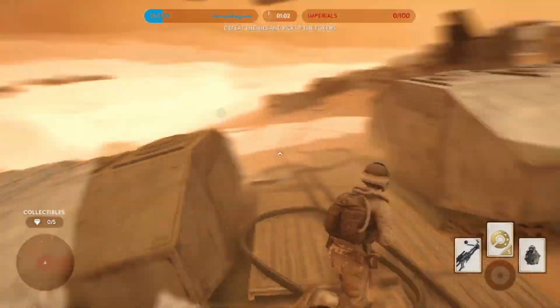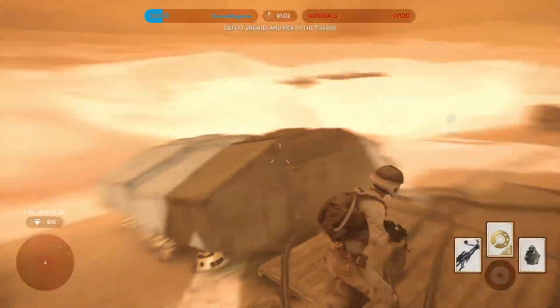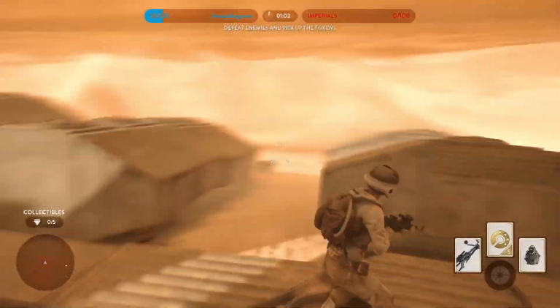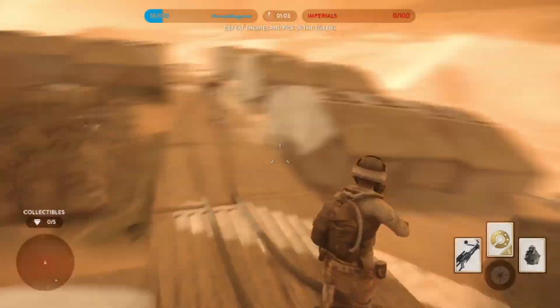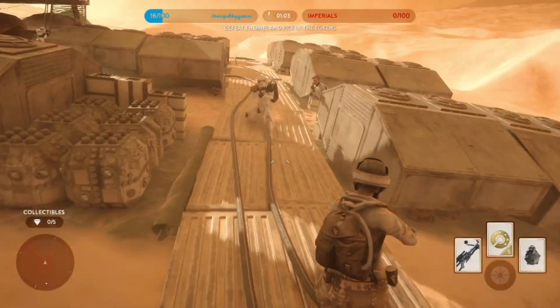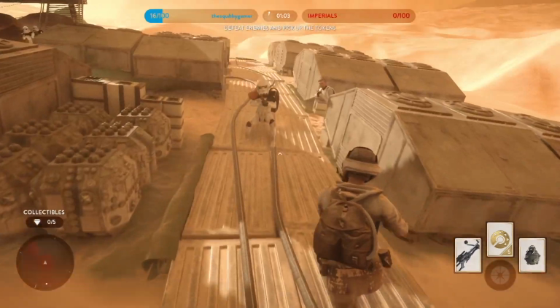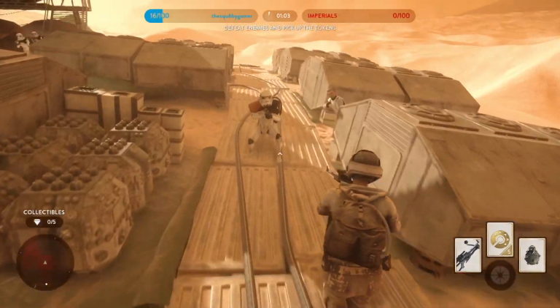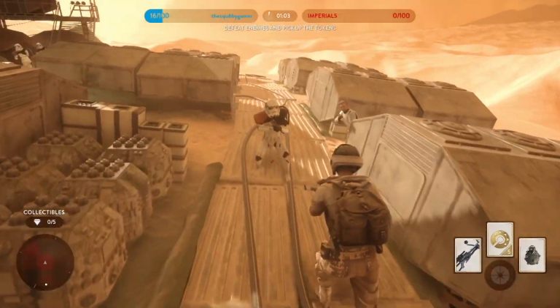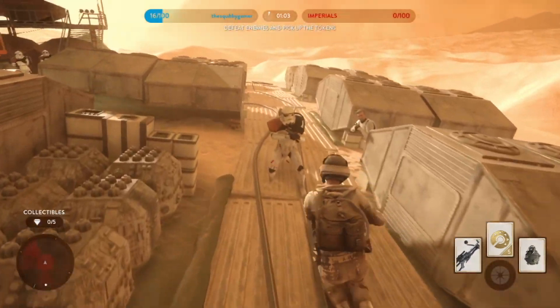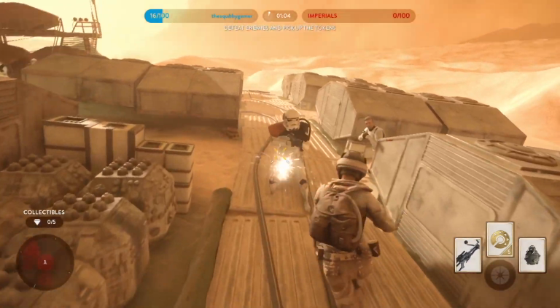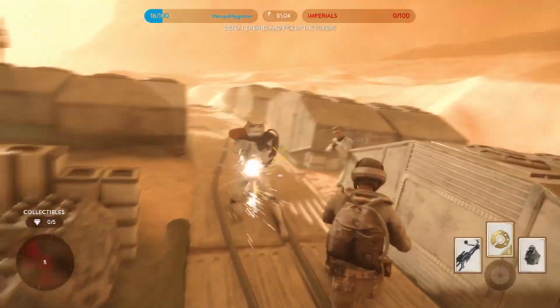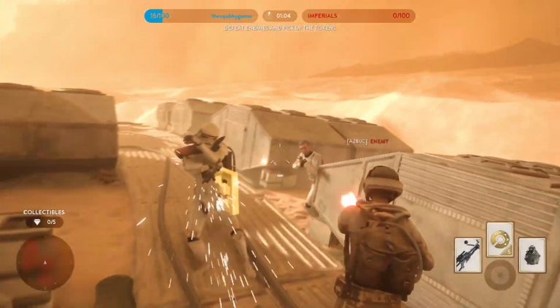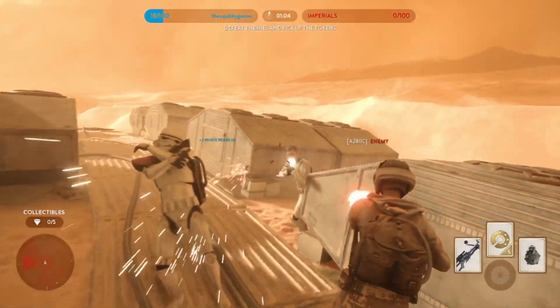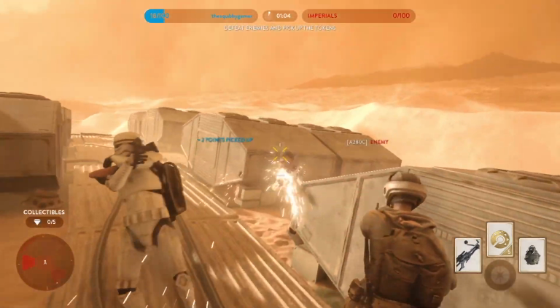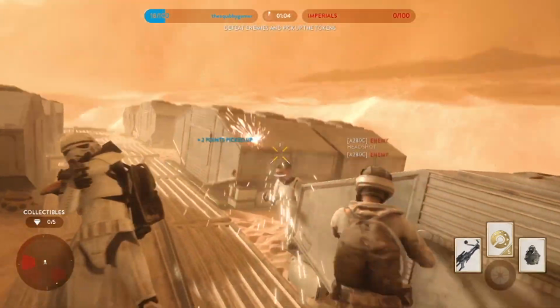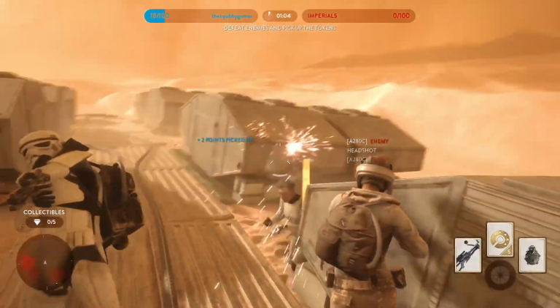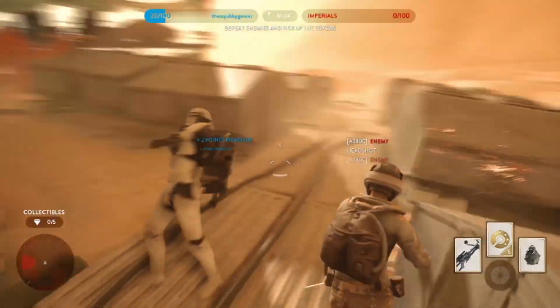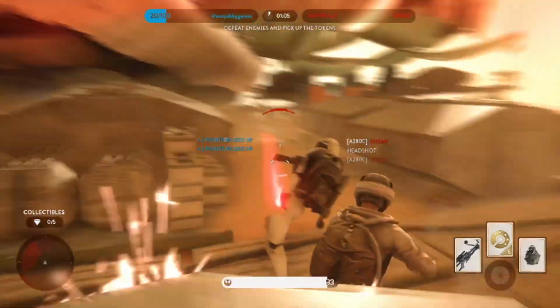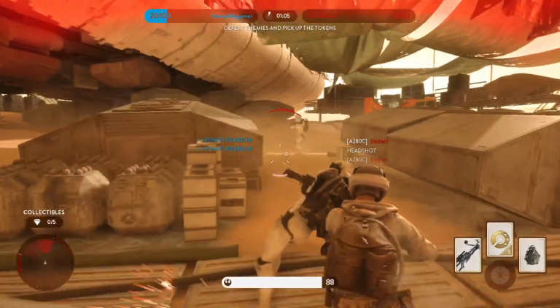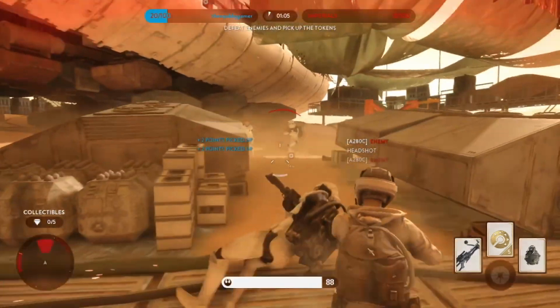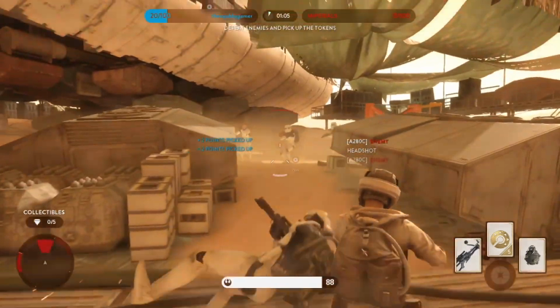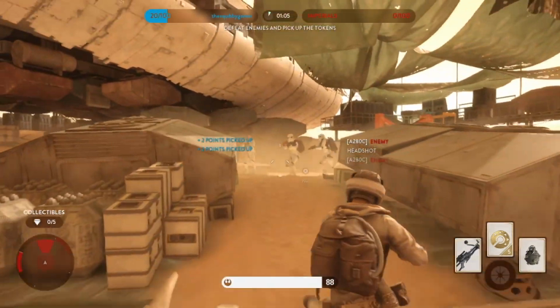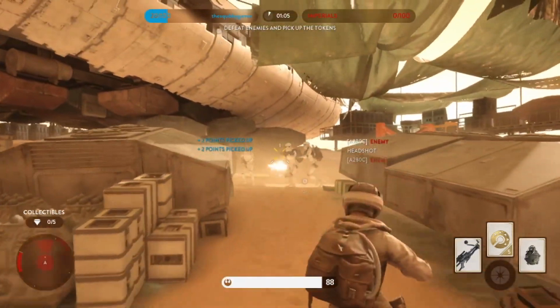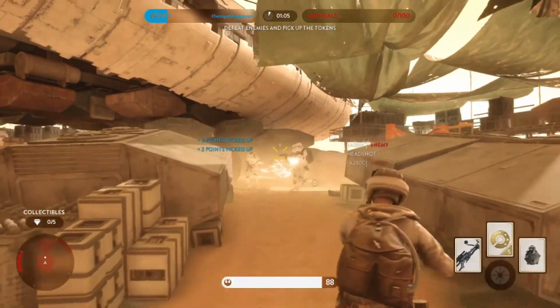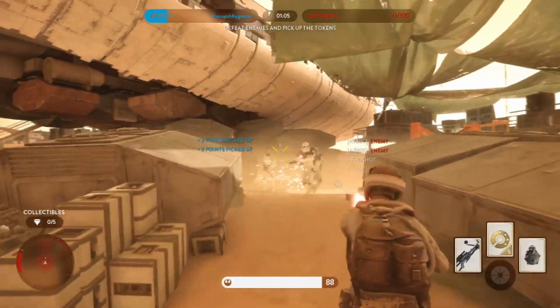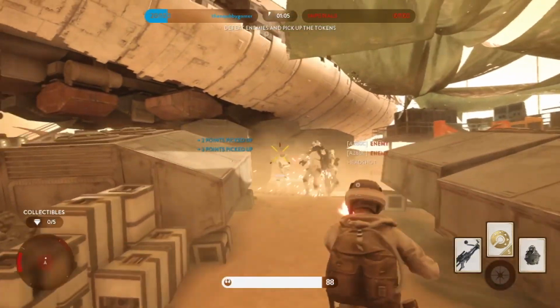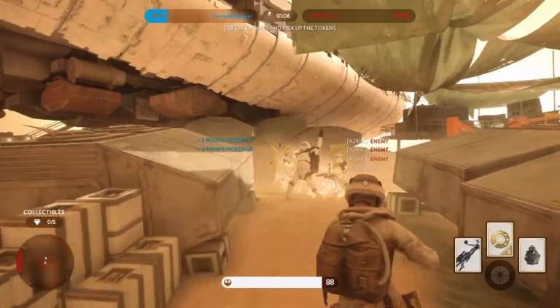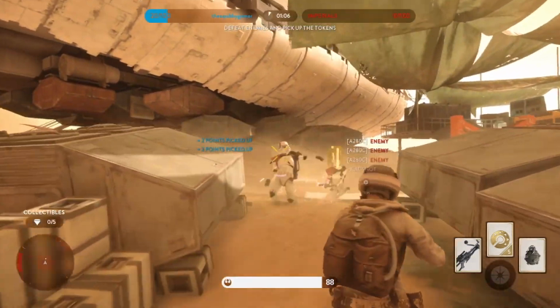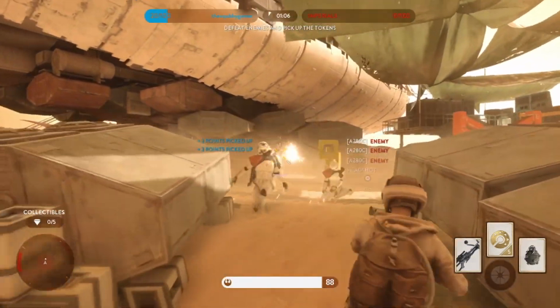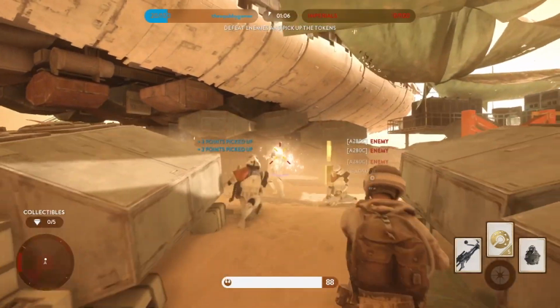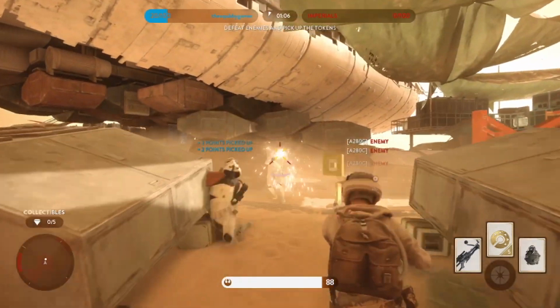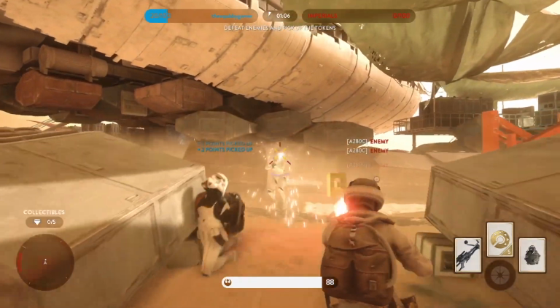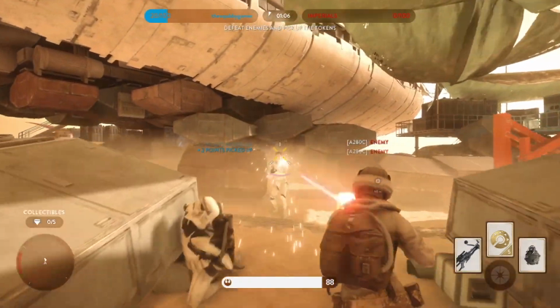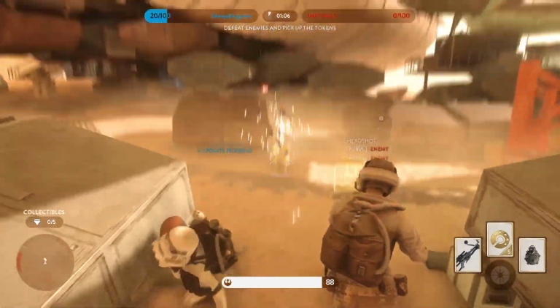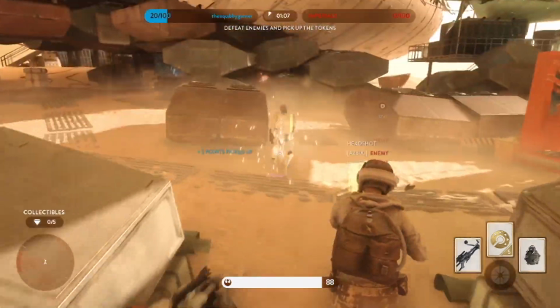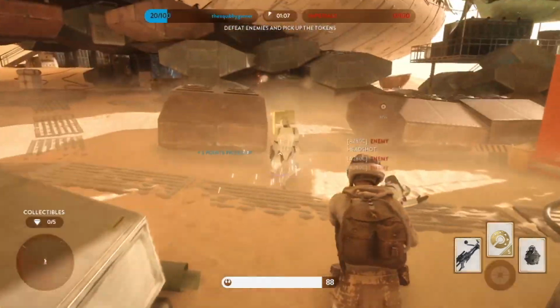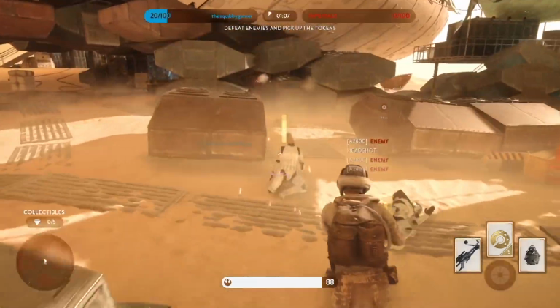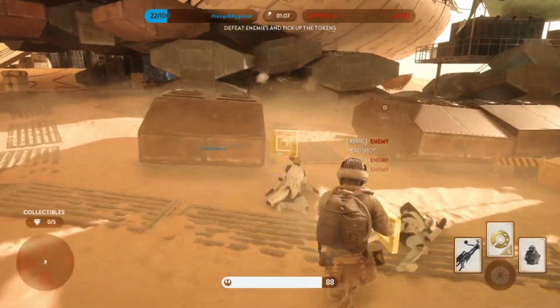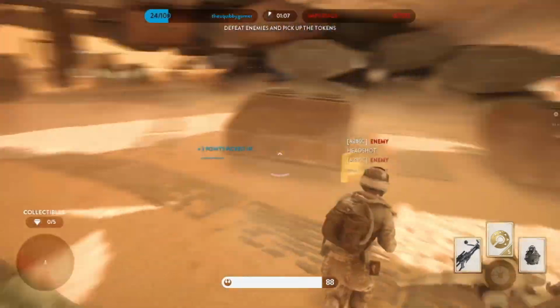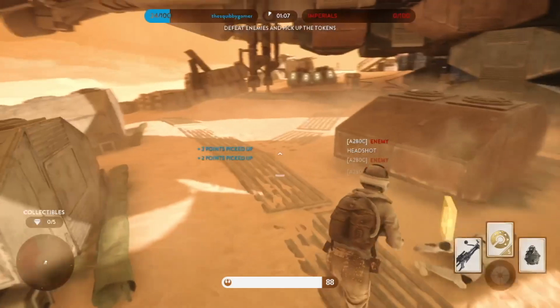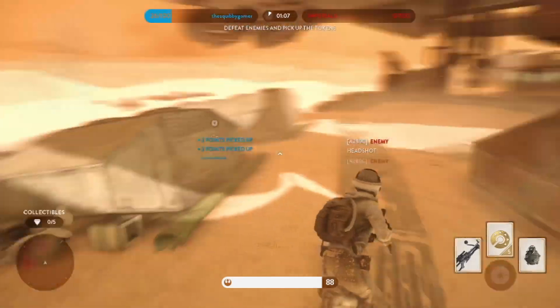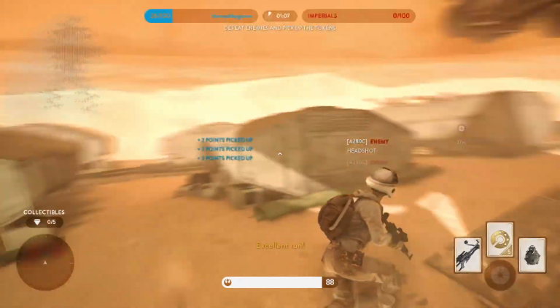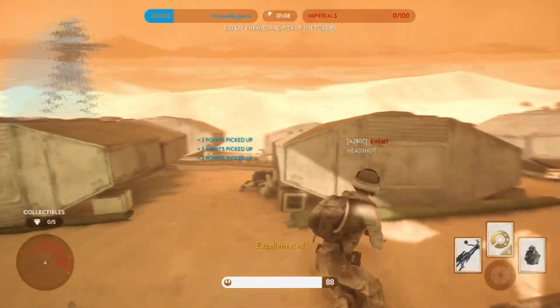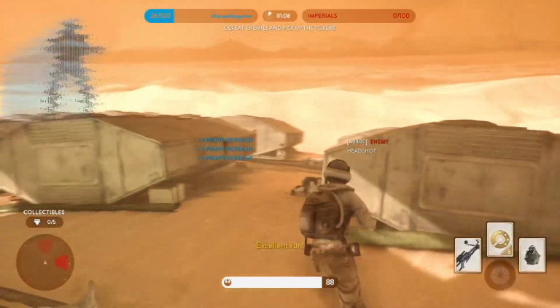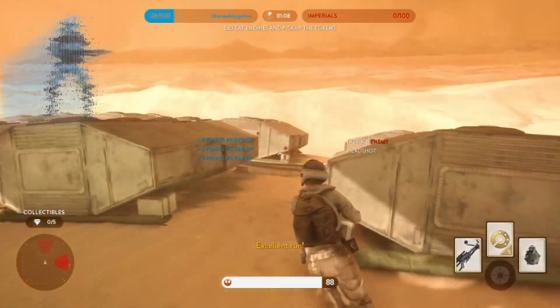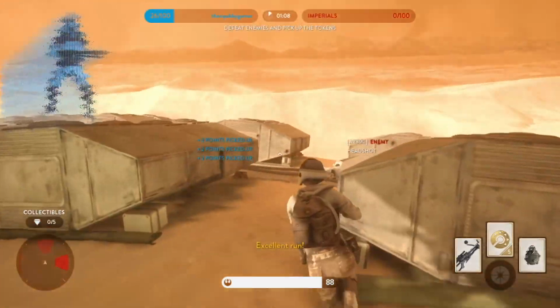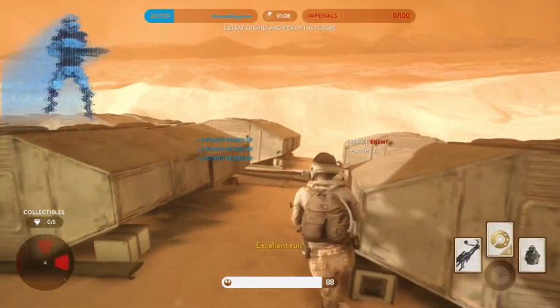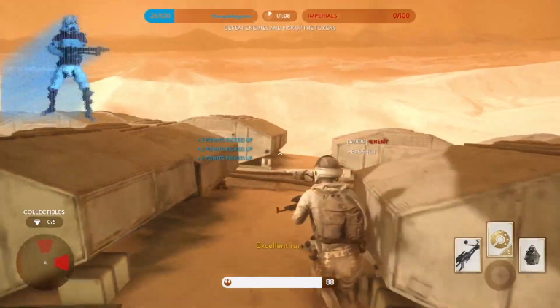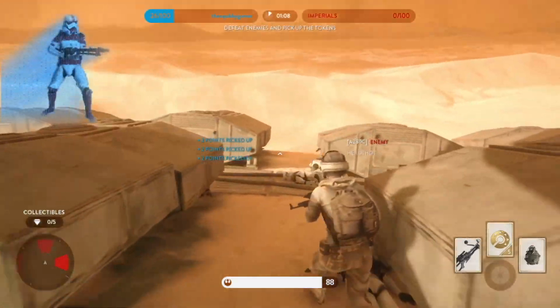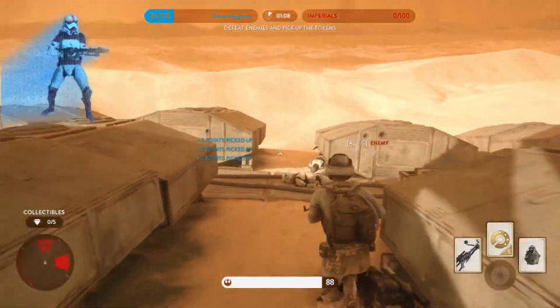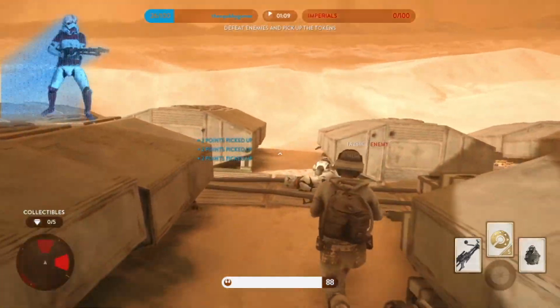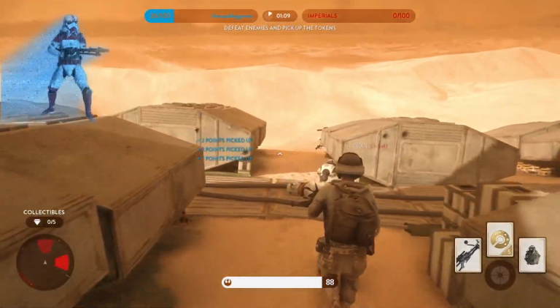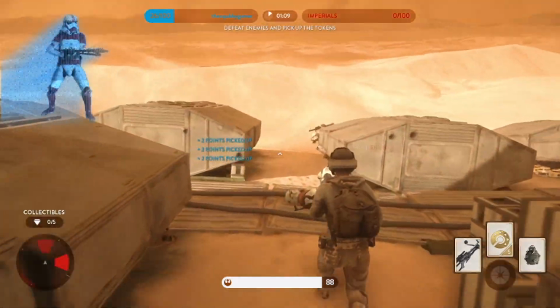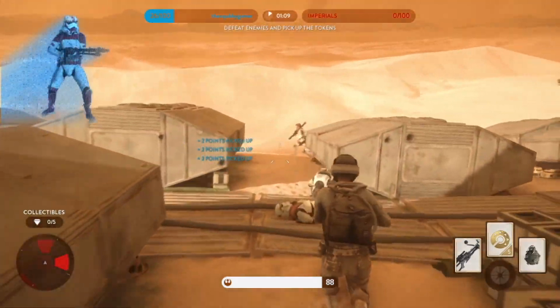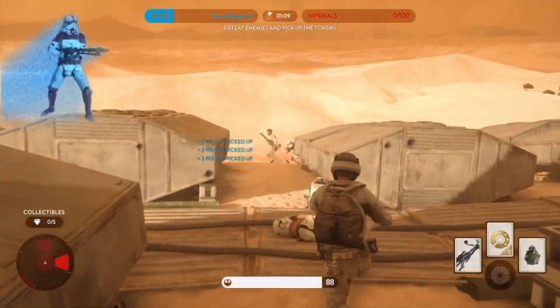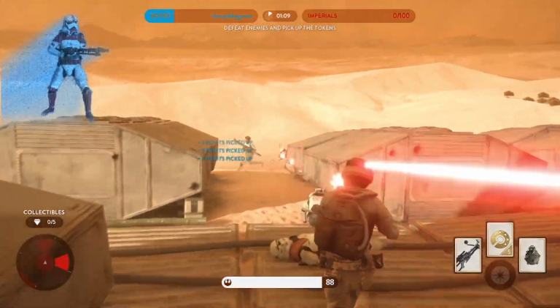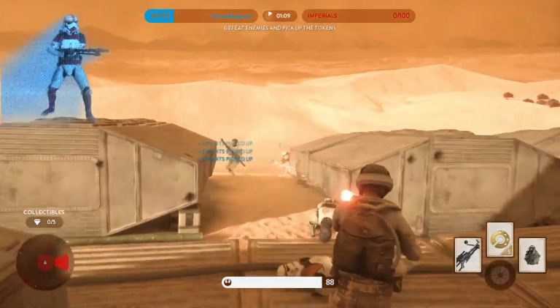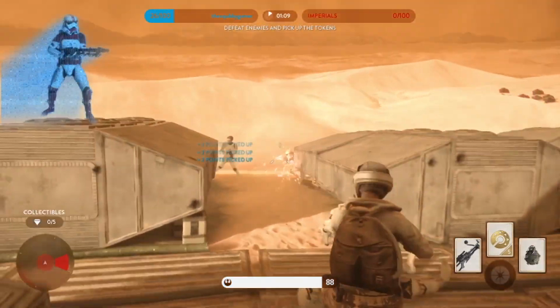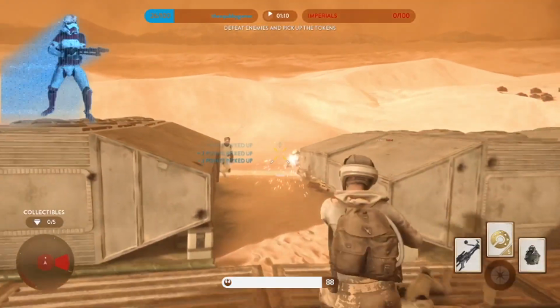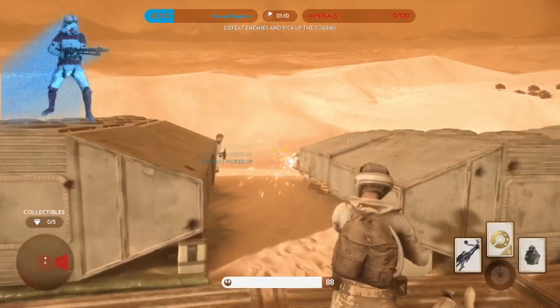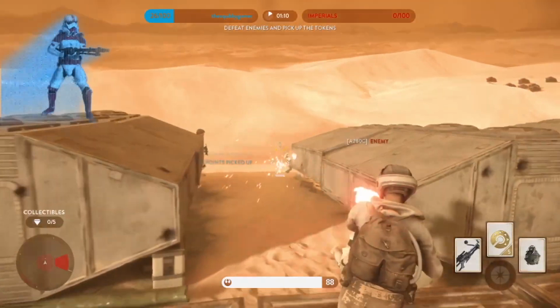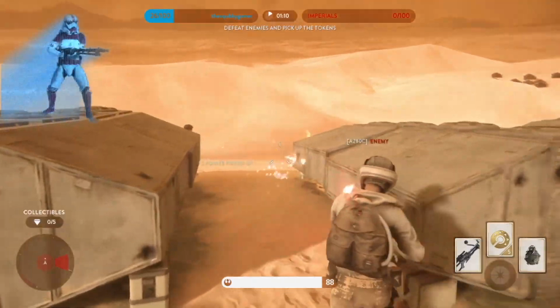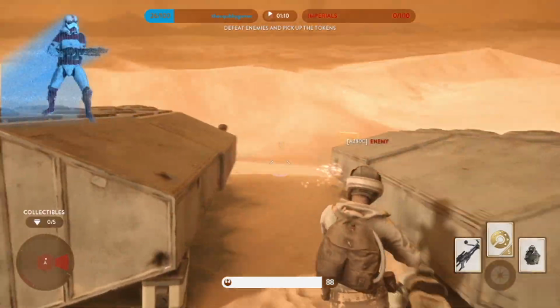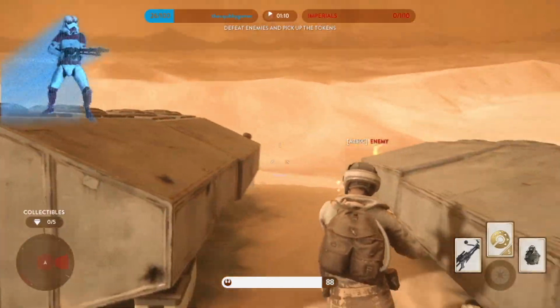Used as the standard rebel blaster, the A-280C delivers consistent damage at any range, and is the second most powerful standard blaster in Battlefront.